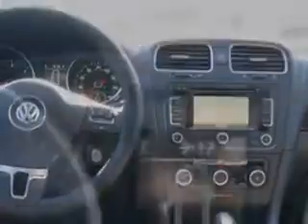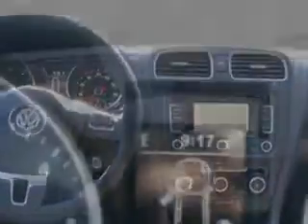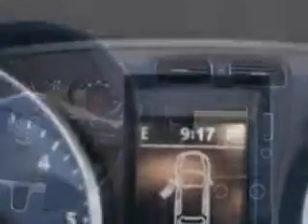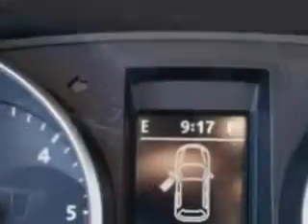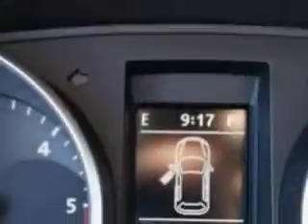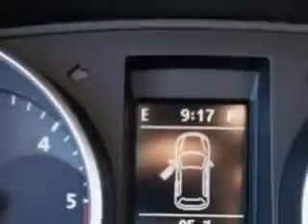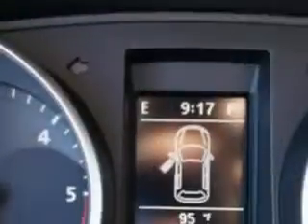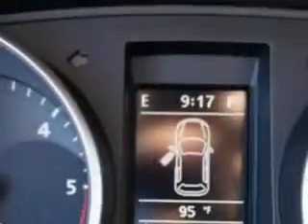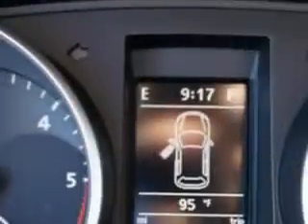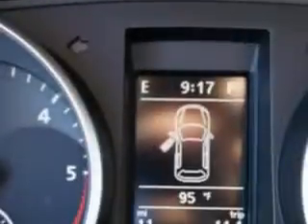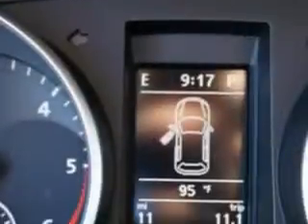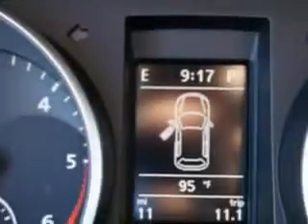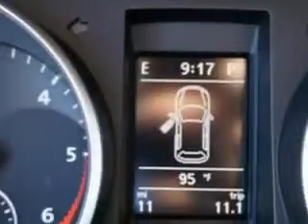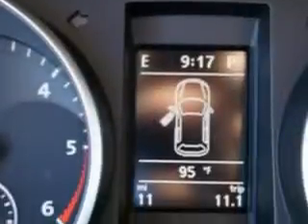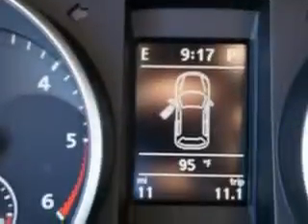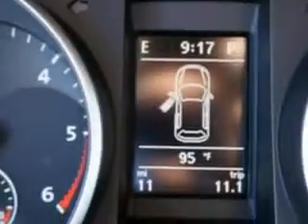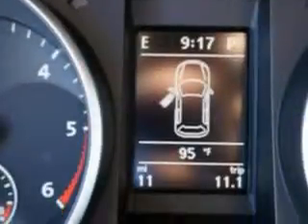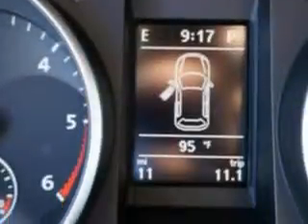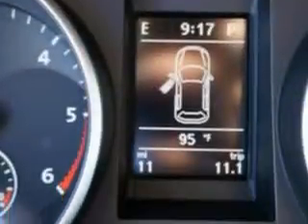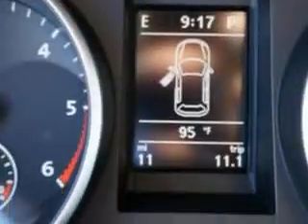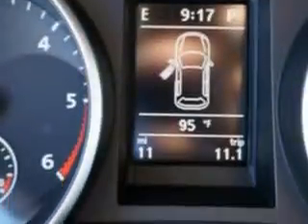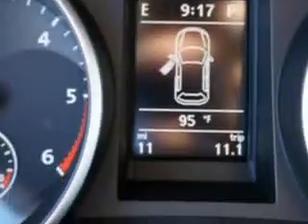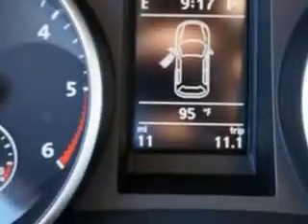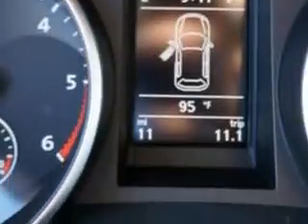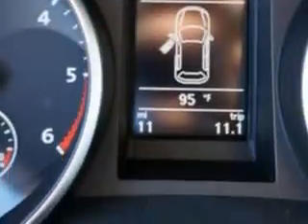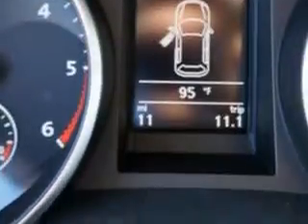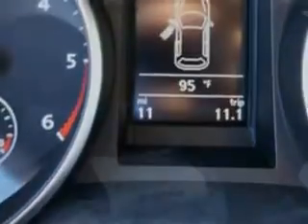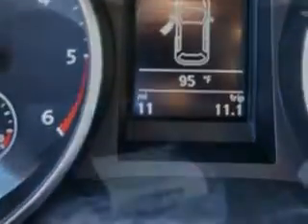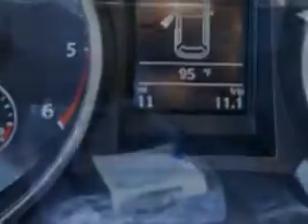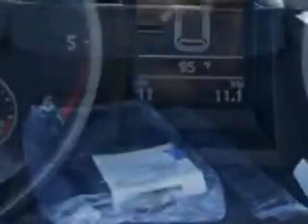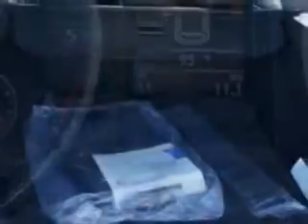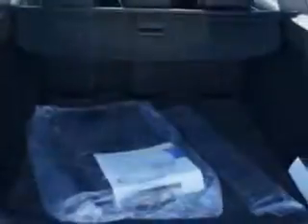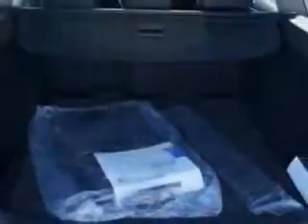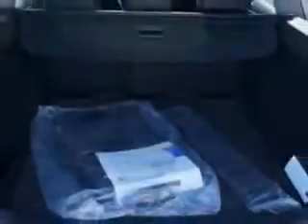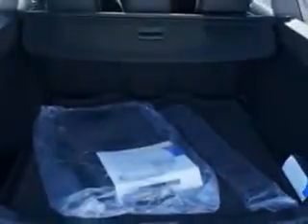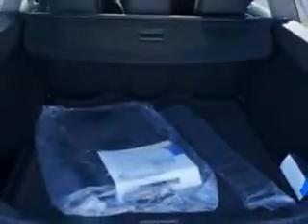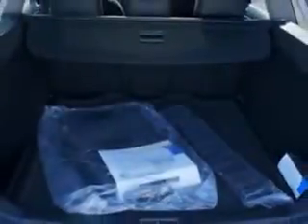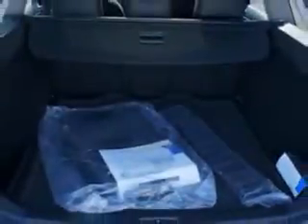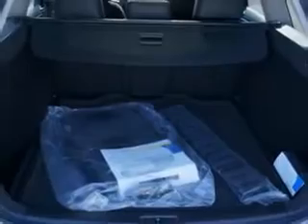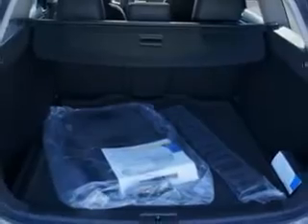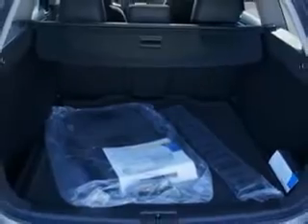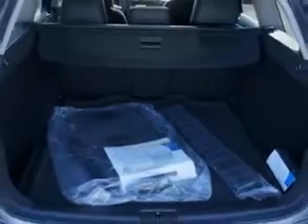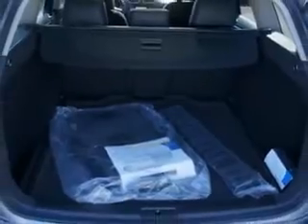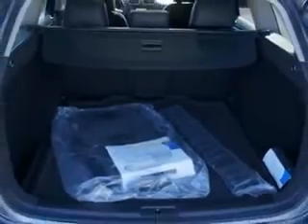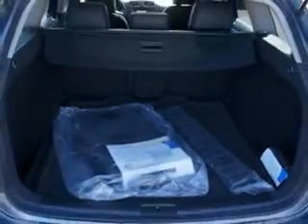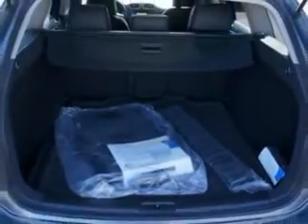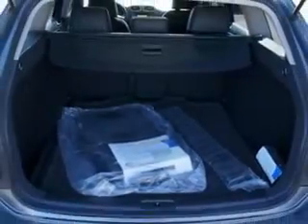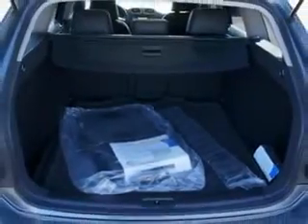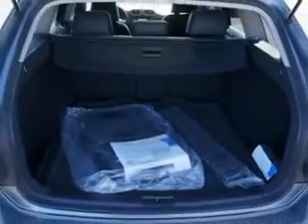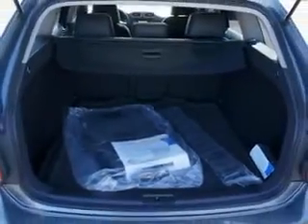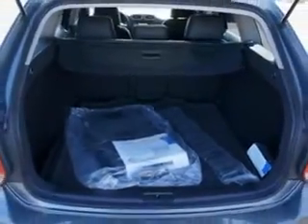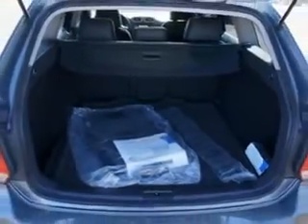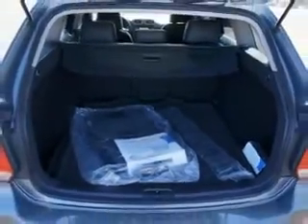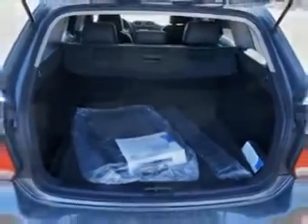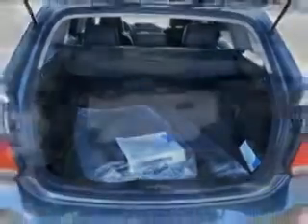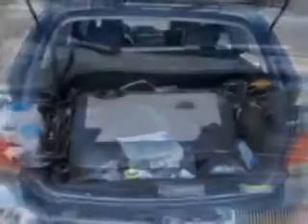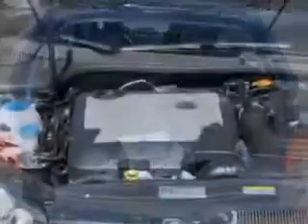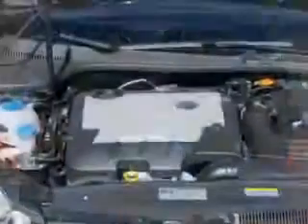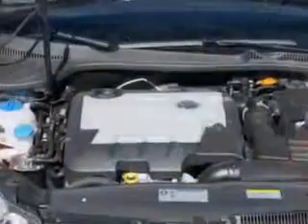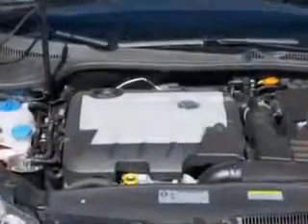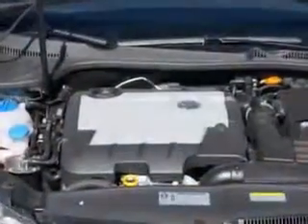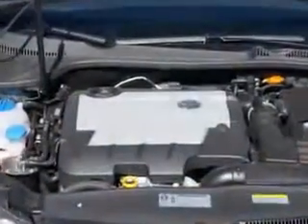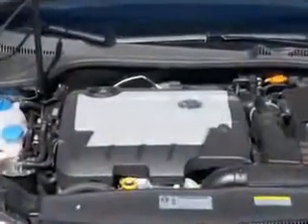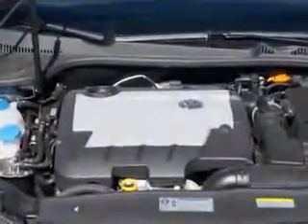Enjoy the drive and have peace of mind in this 2014 Volkswagen Jetta. See us at Lundy's Peoria Volkswagen today.